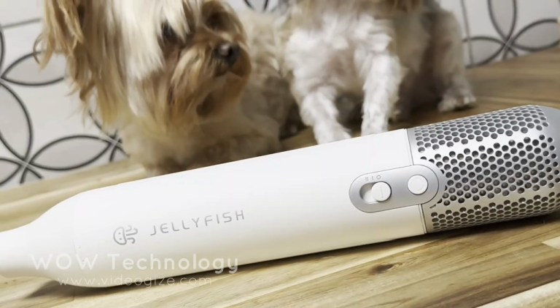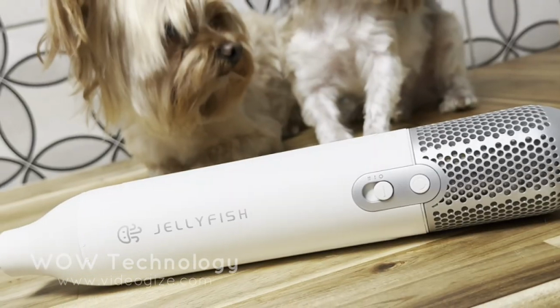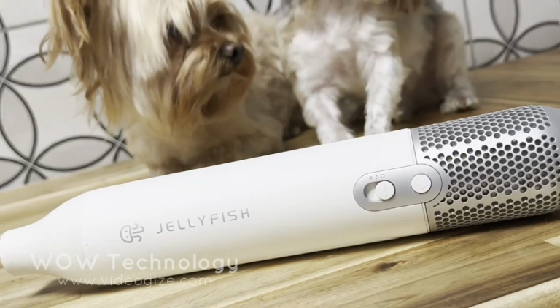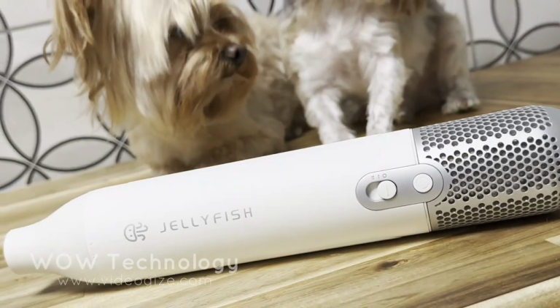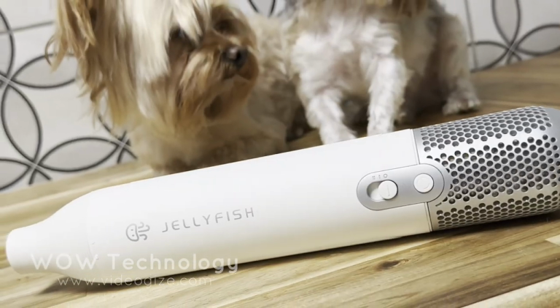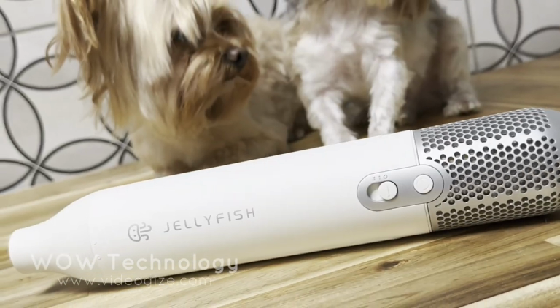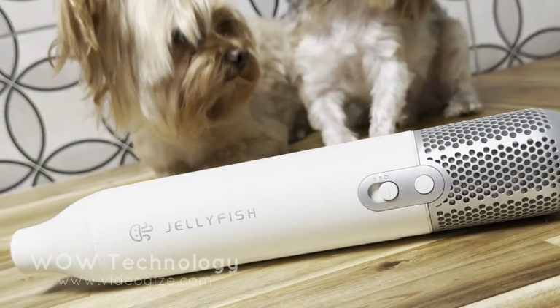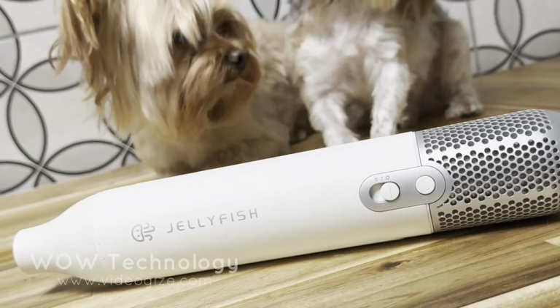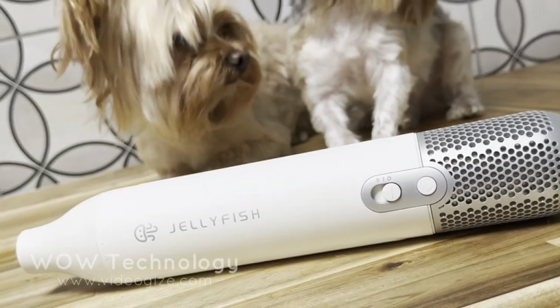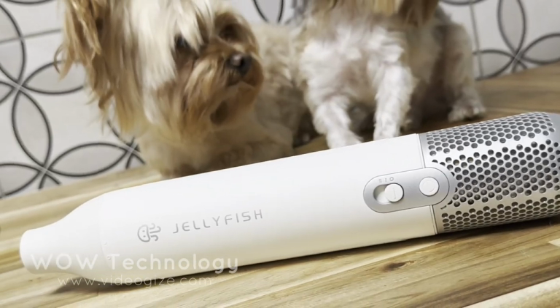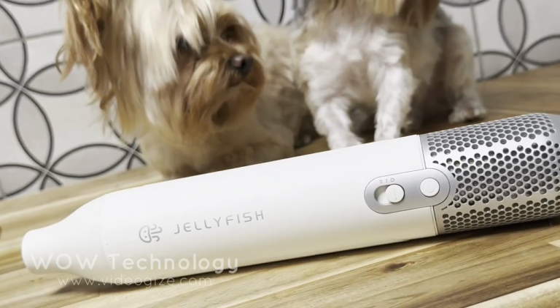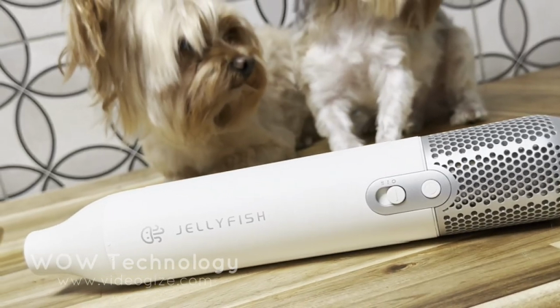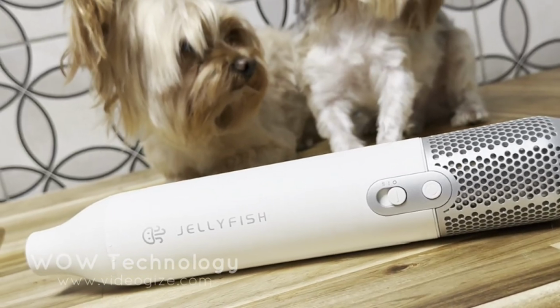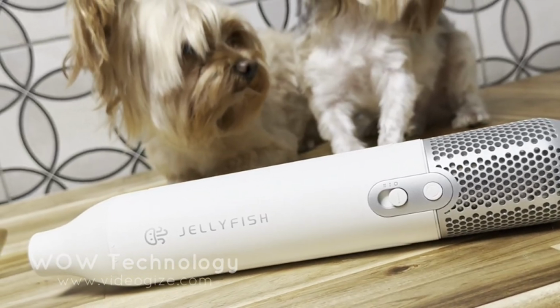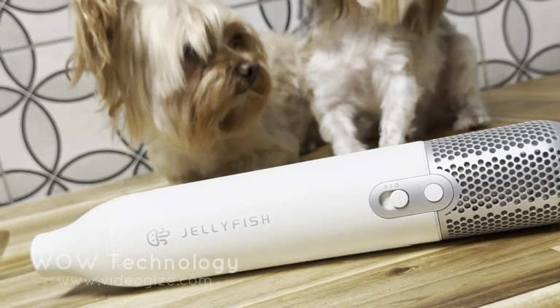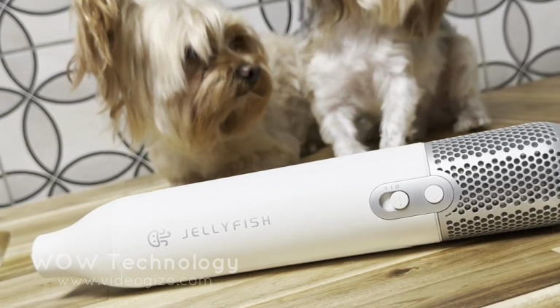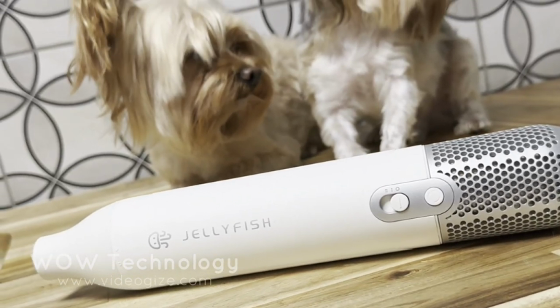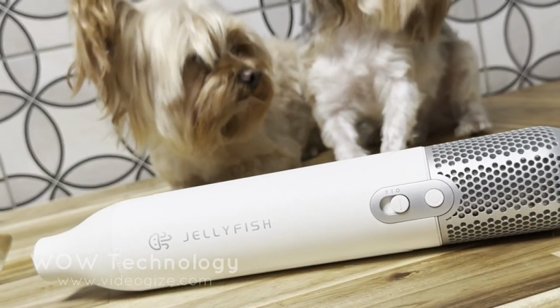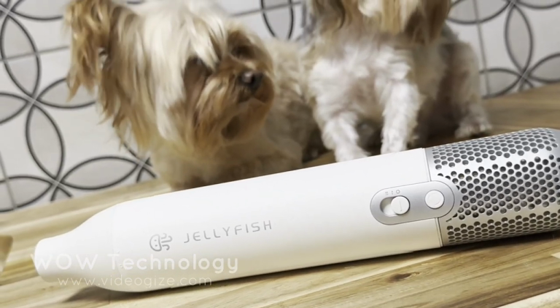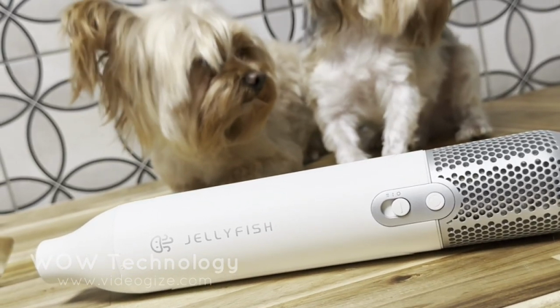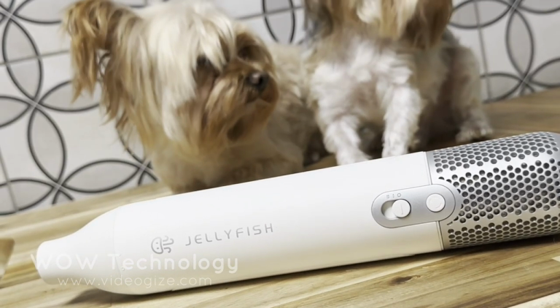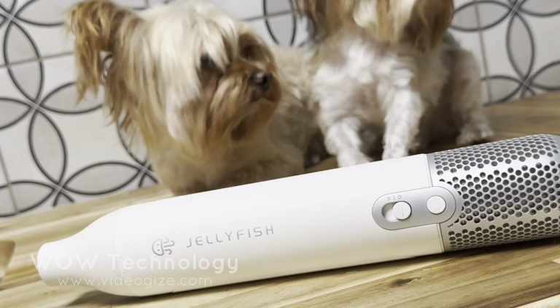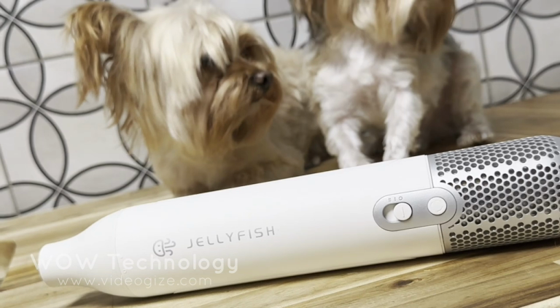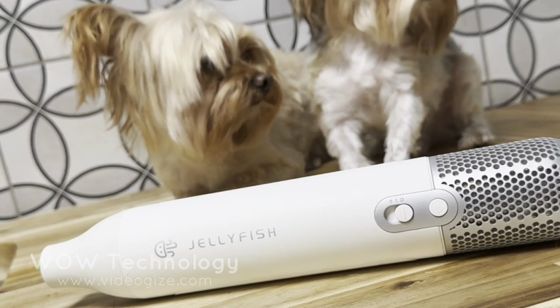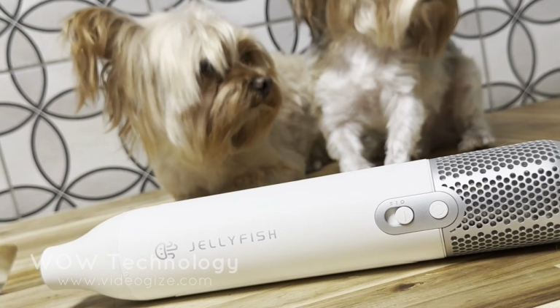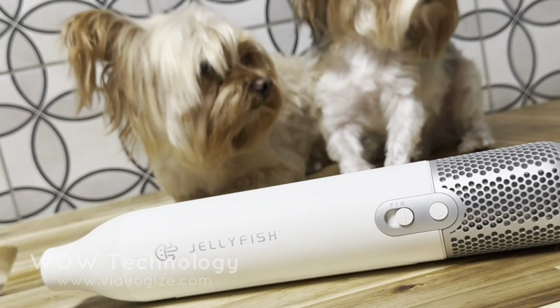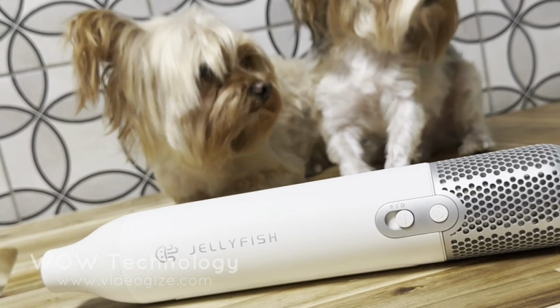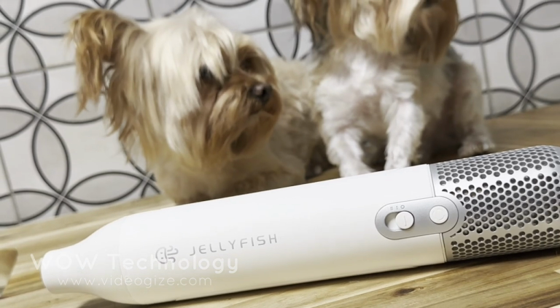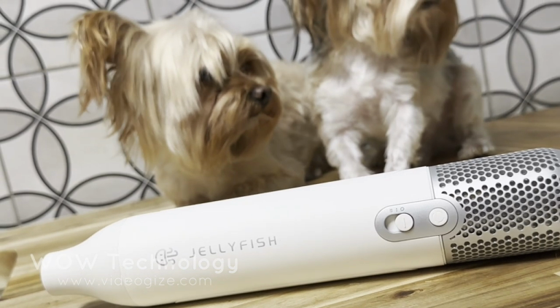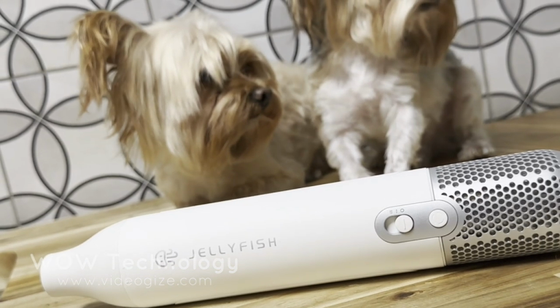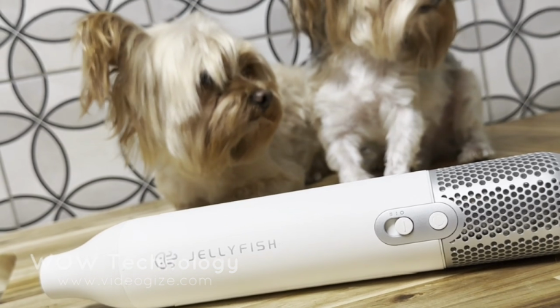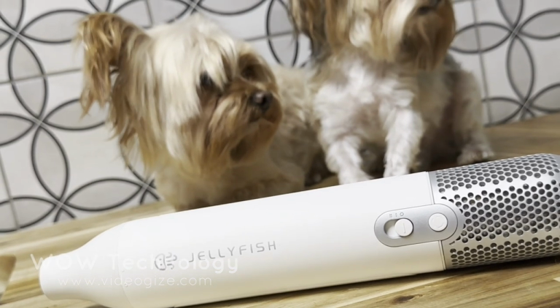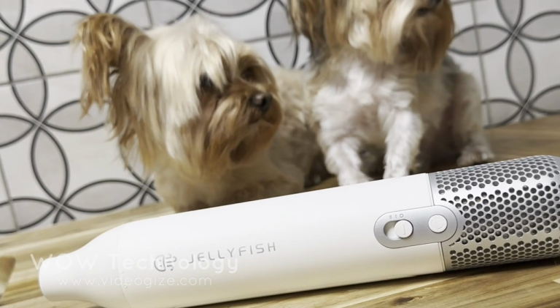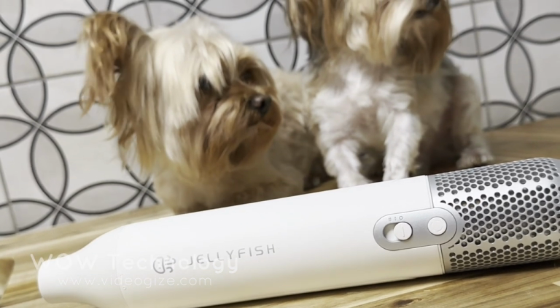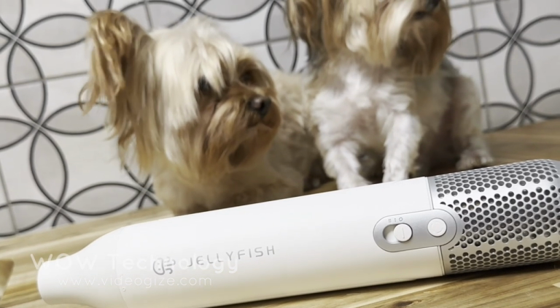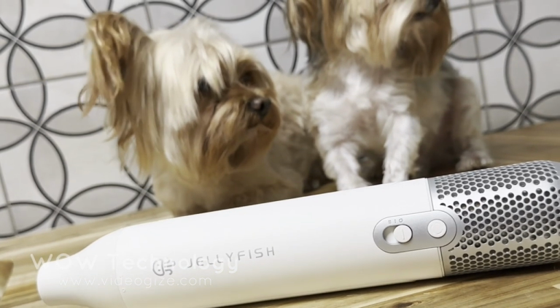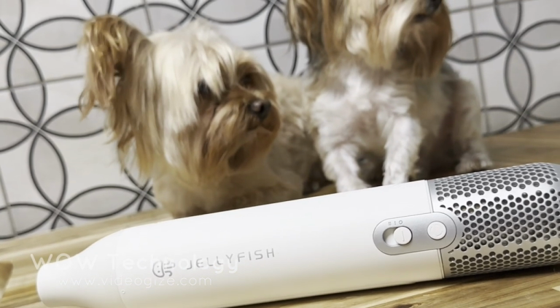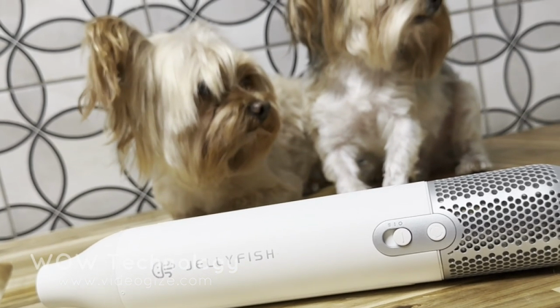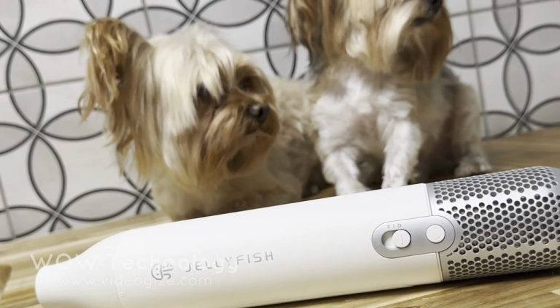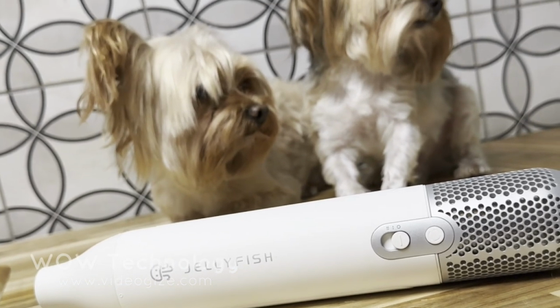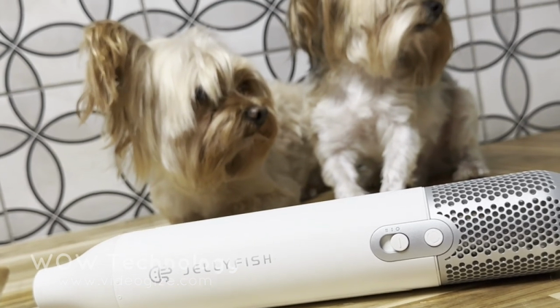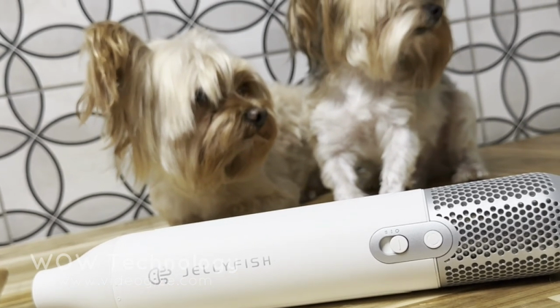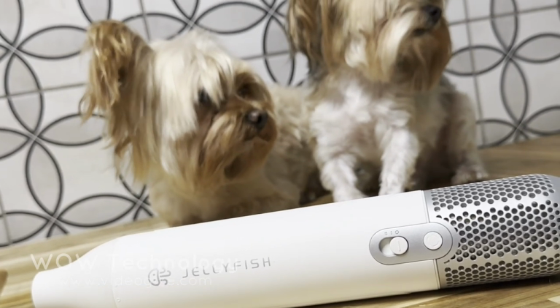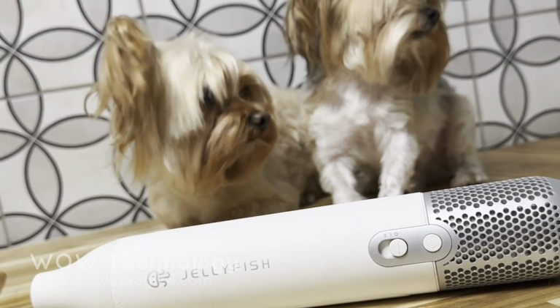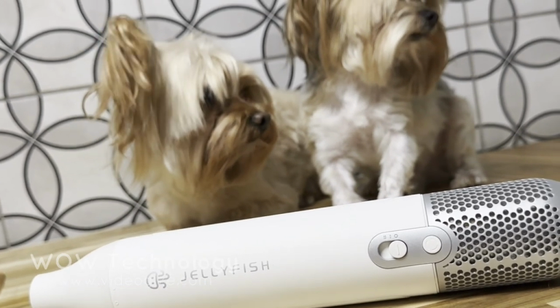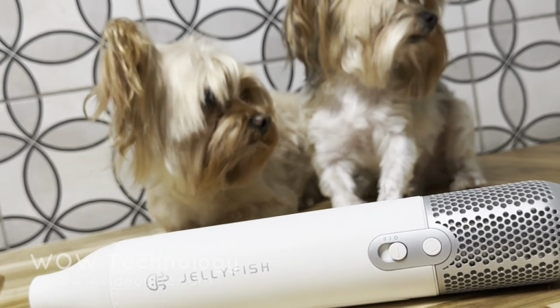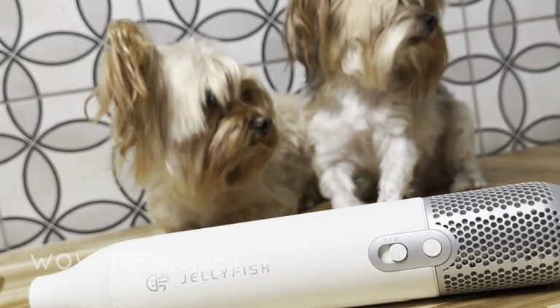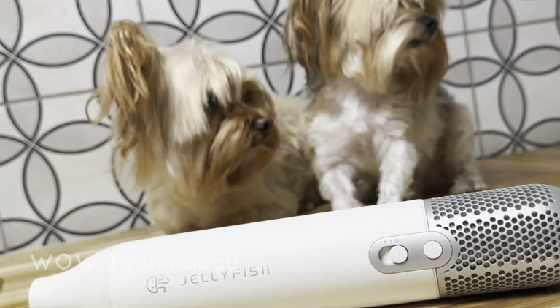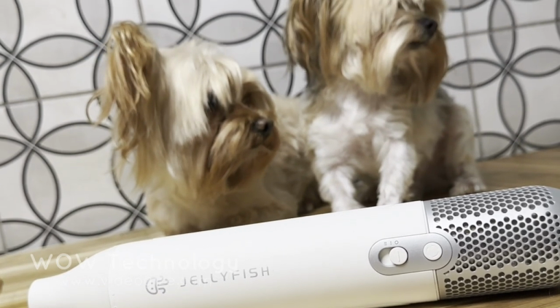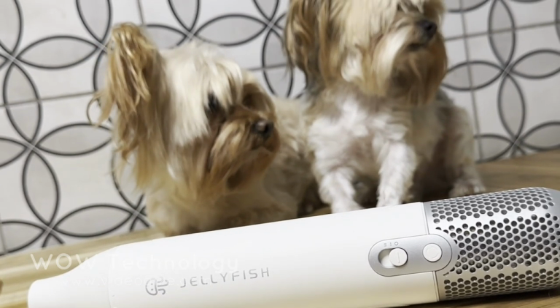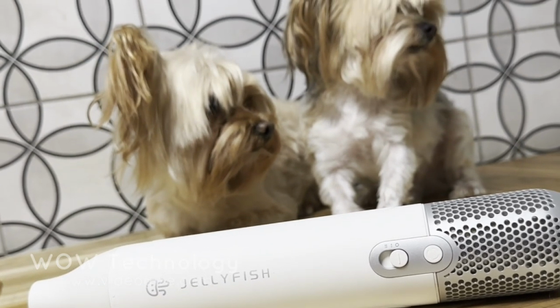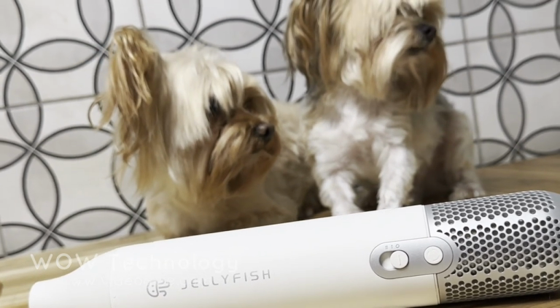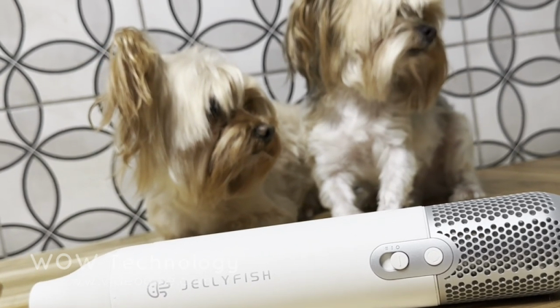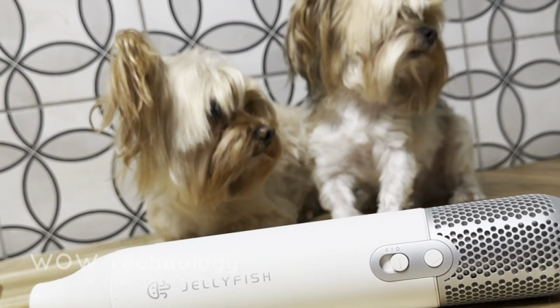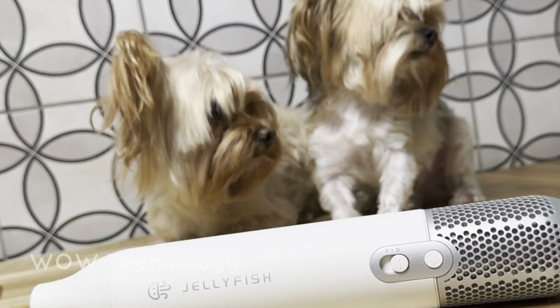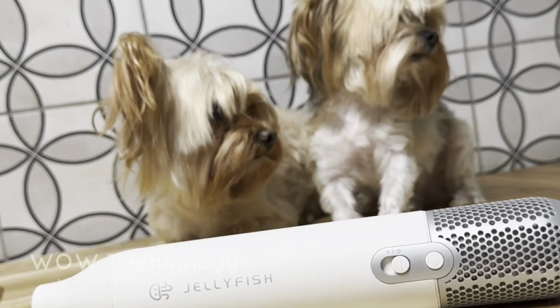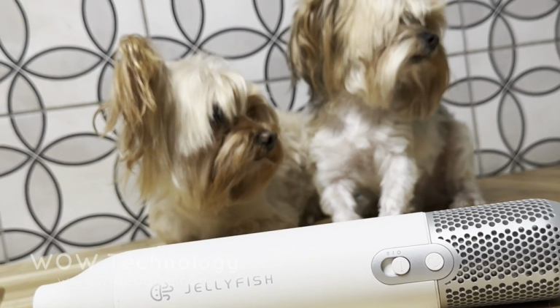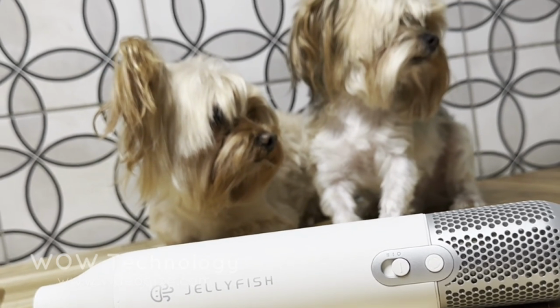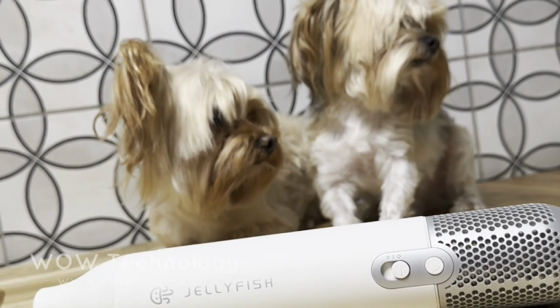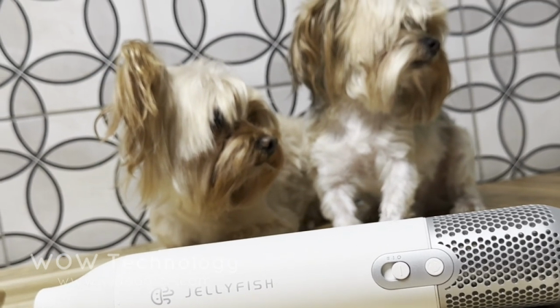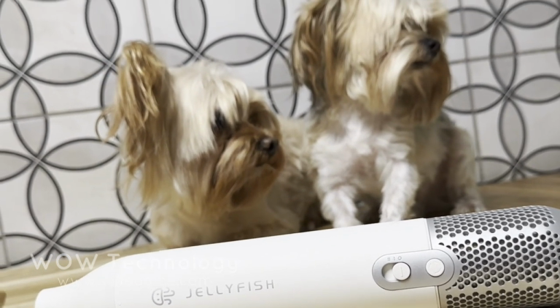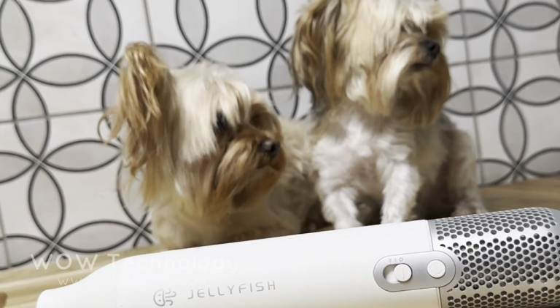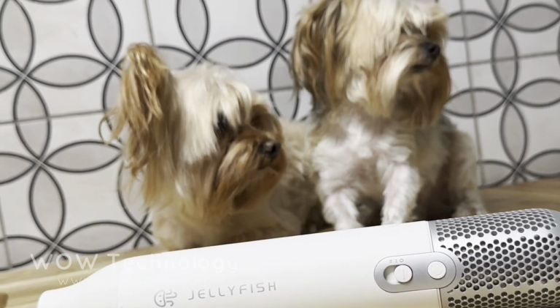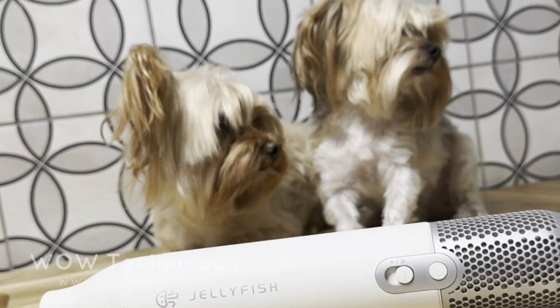I was completely impressed by this Jellyfish blow dryer. If you'd like to learn more about this product, you can find it on Amazon.